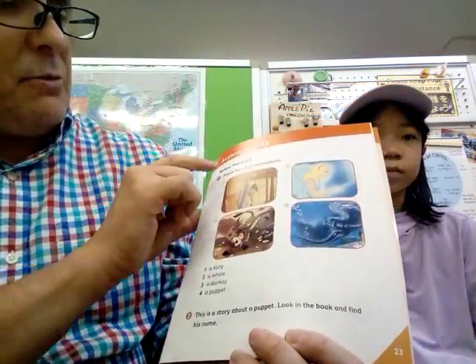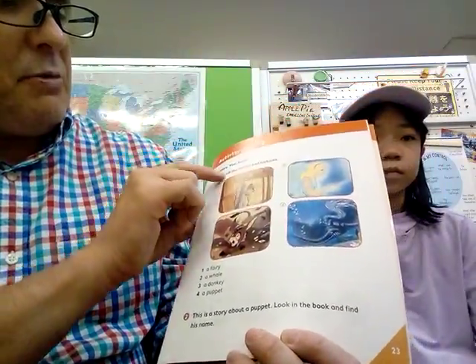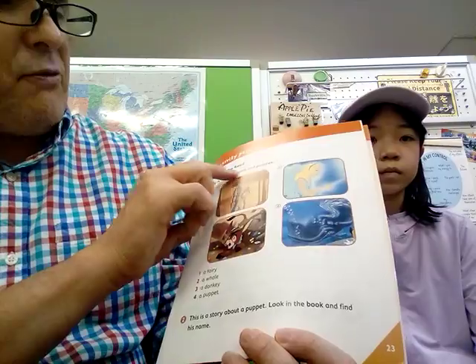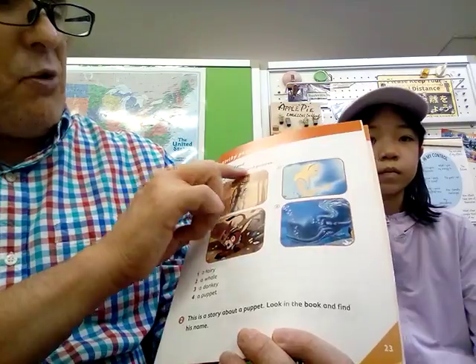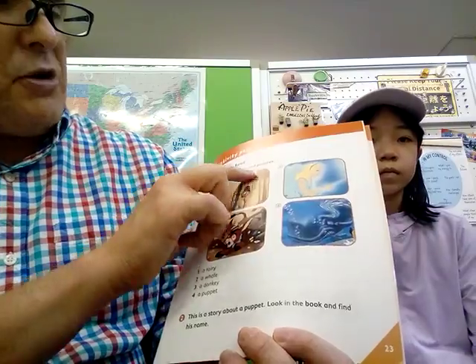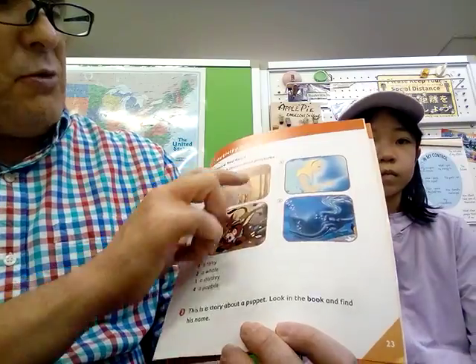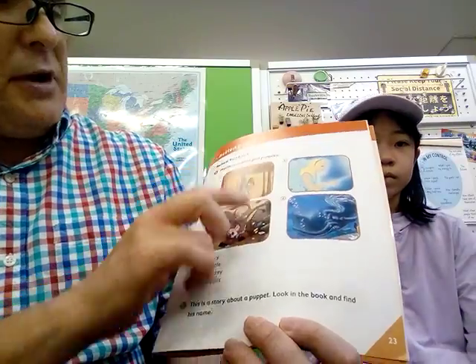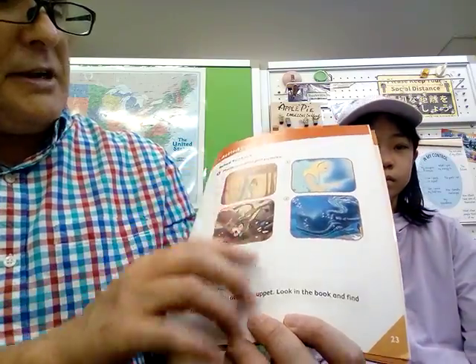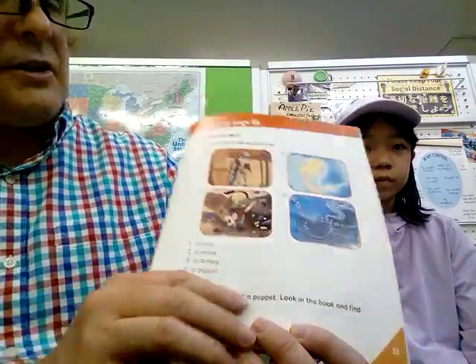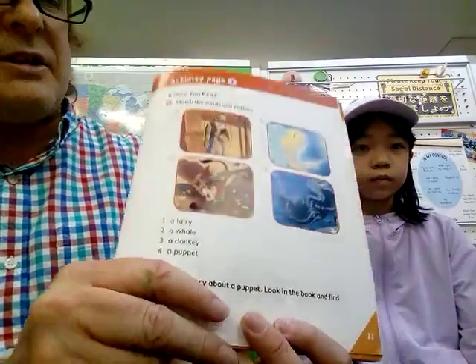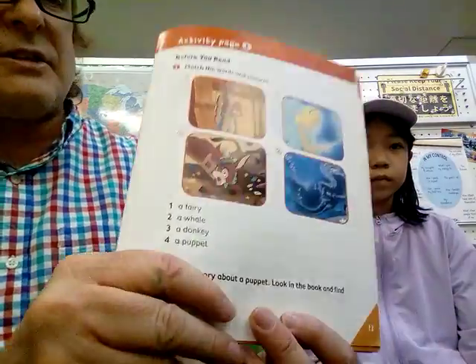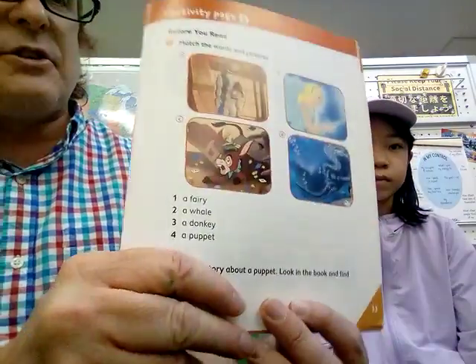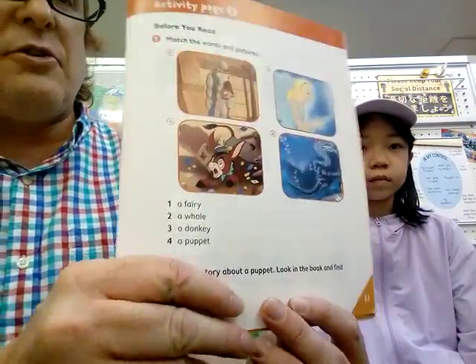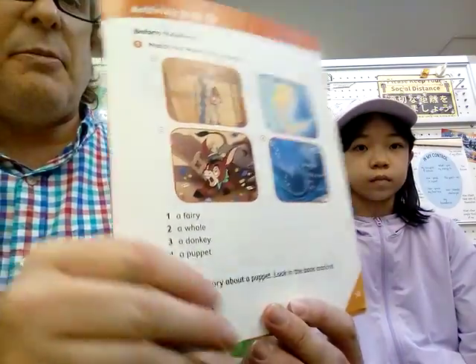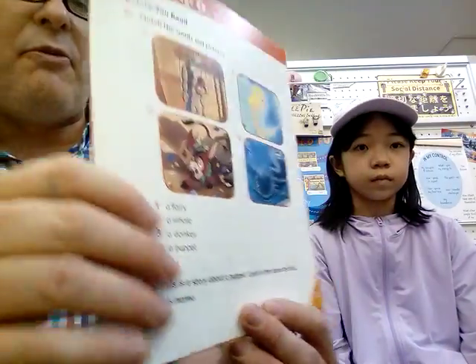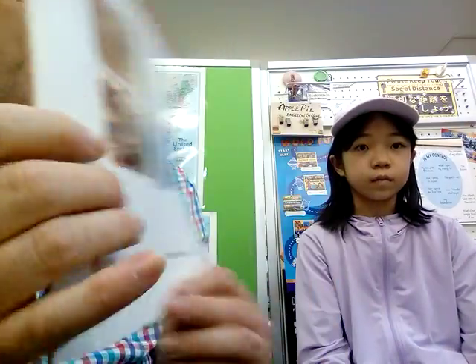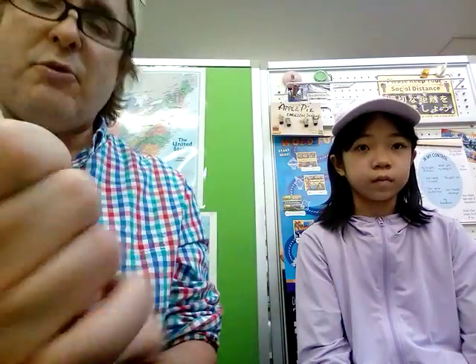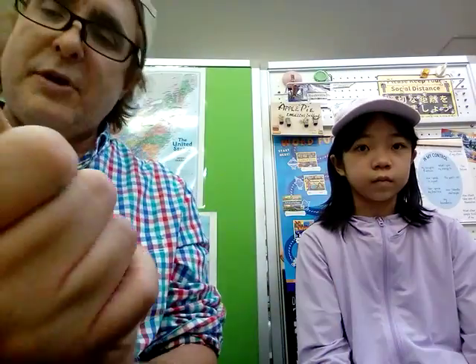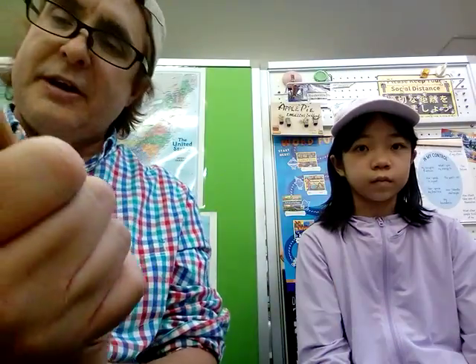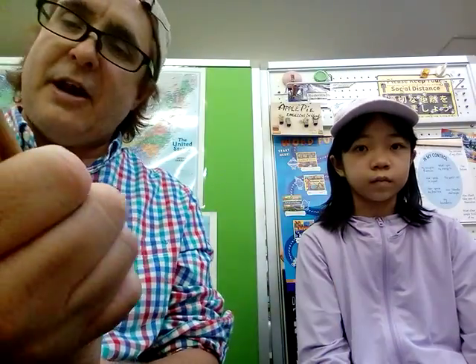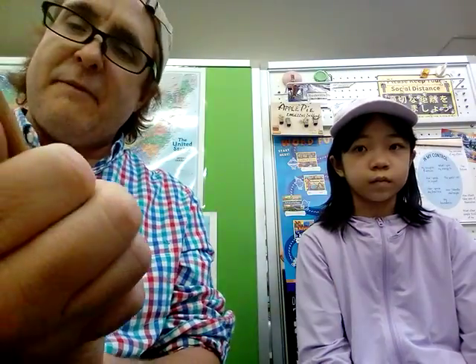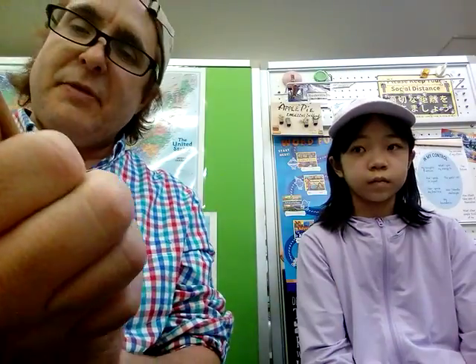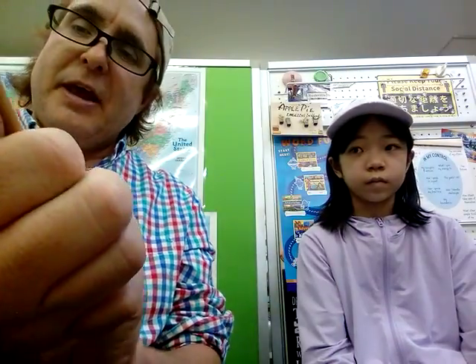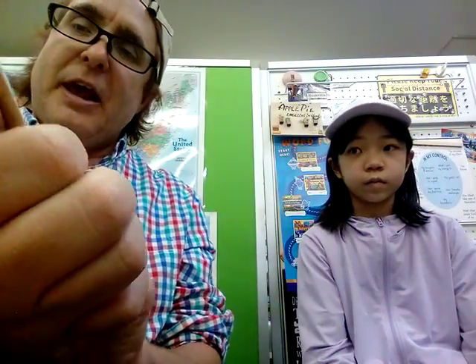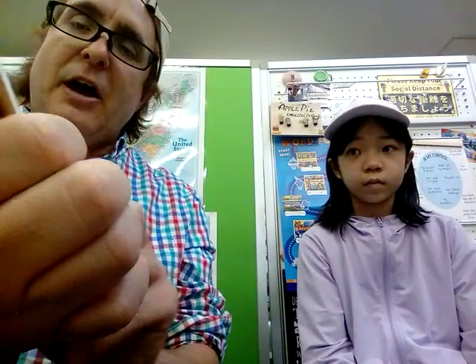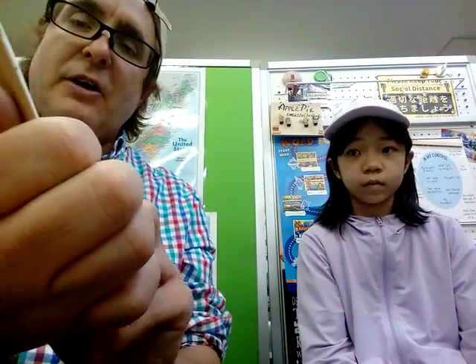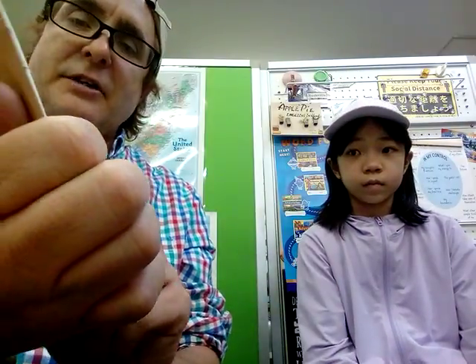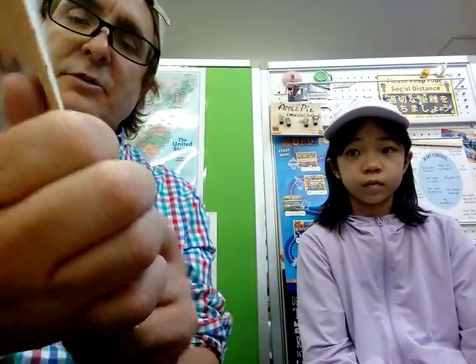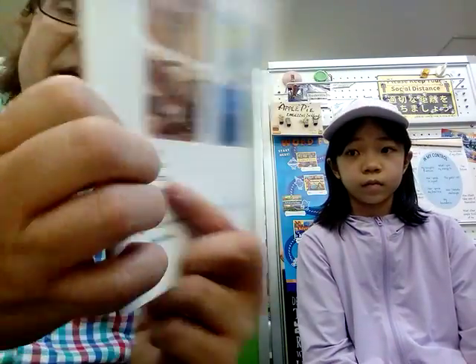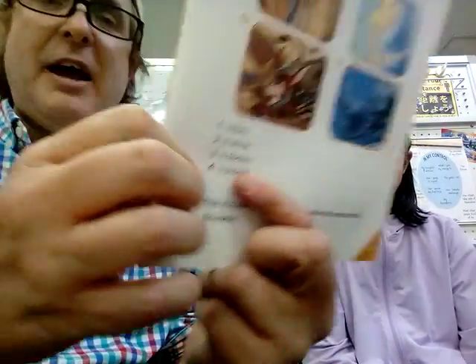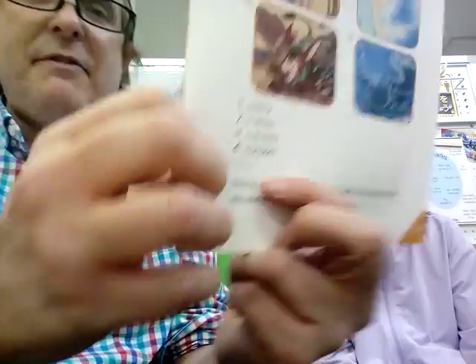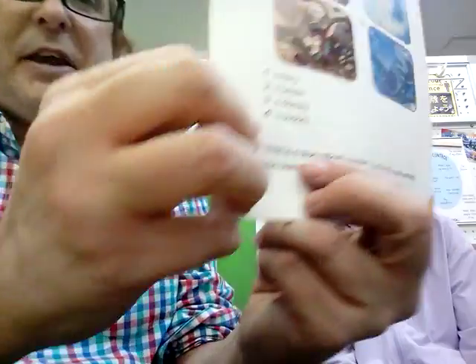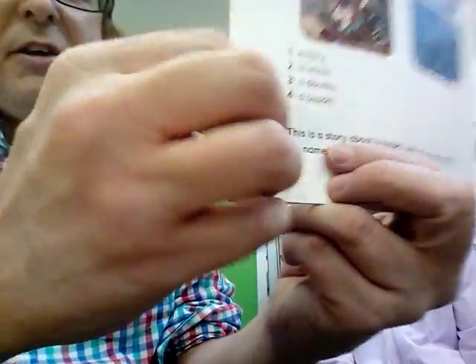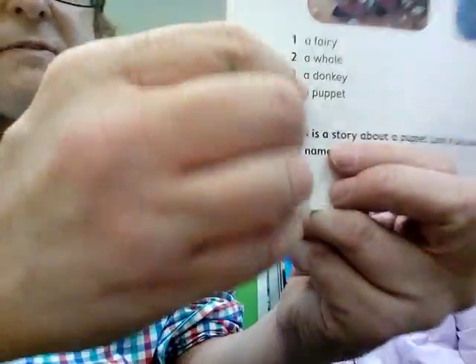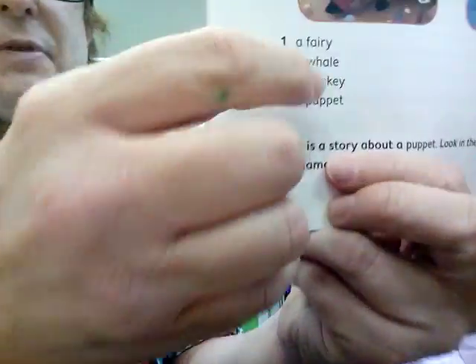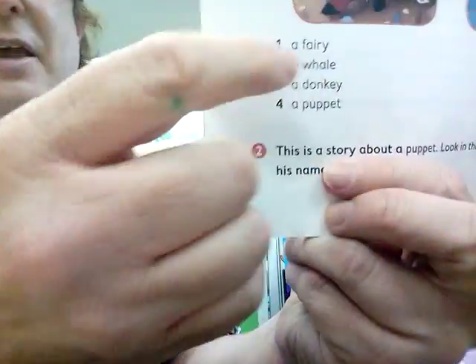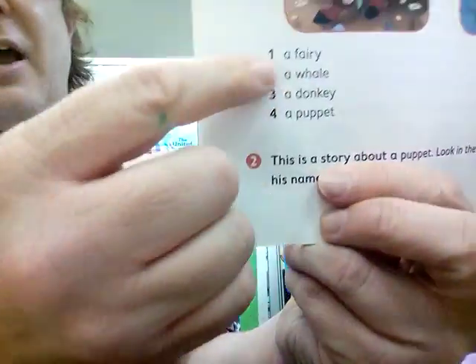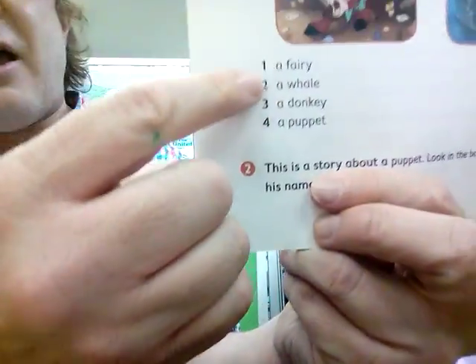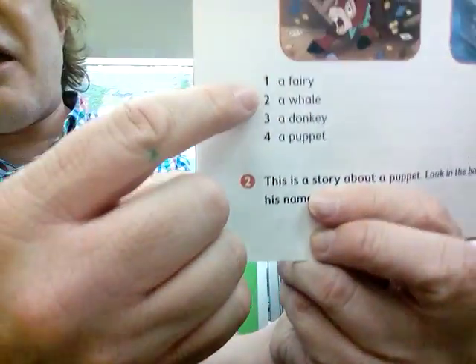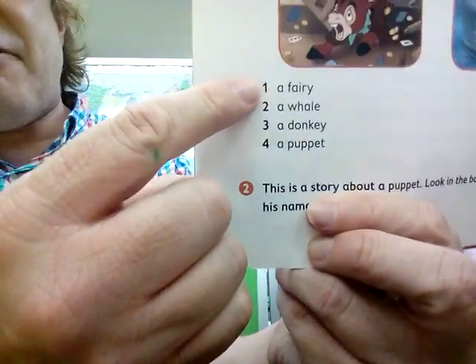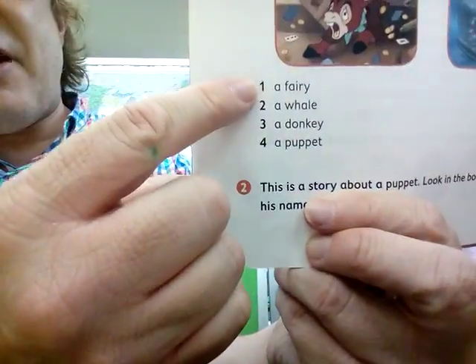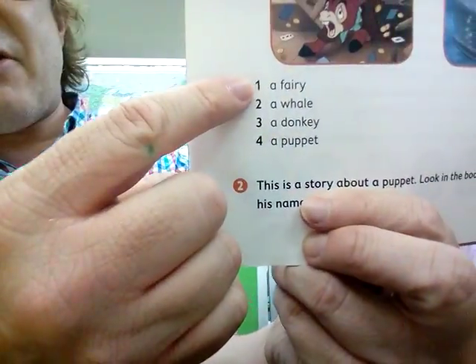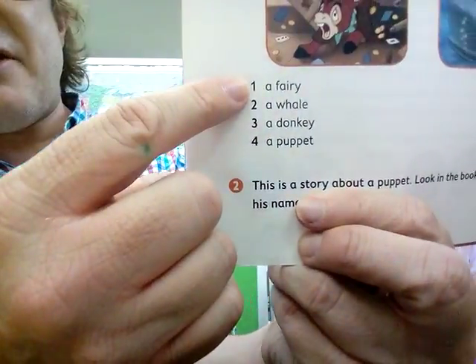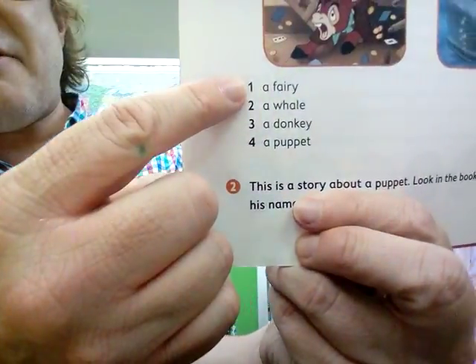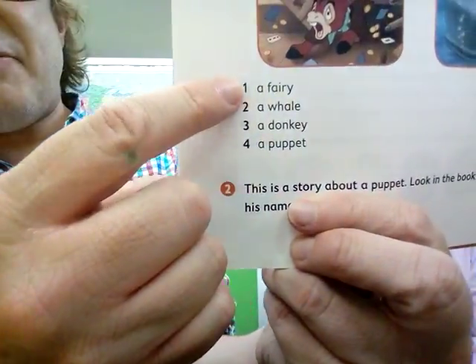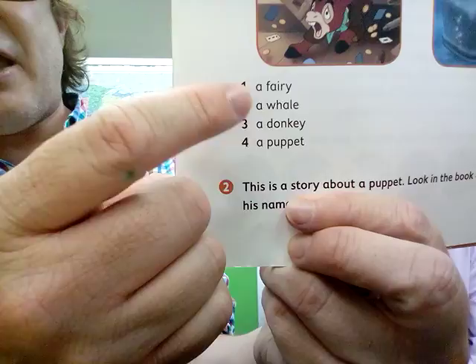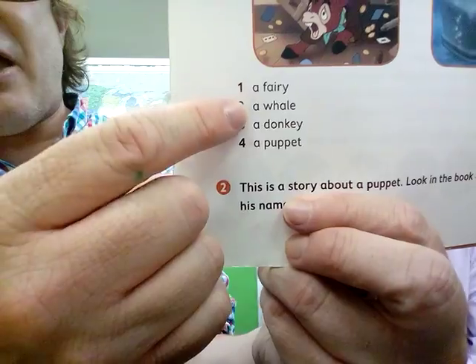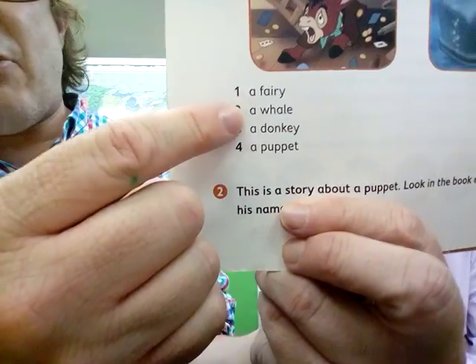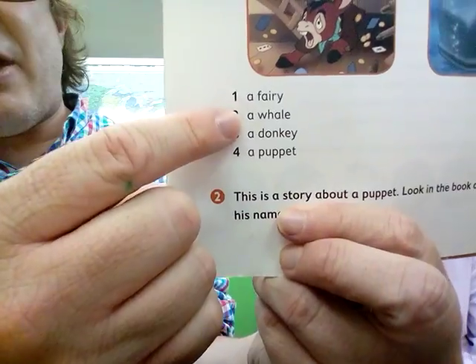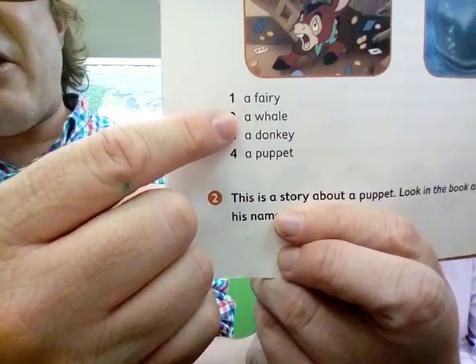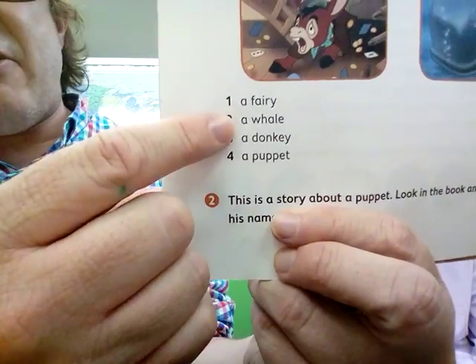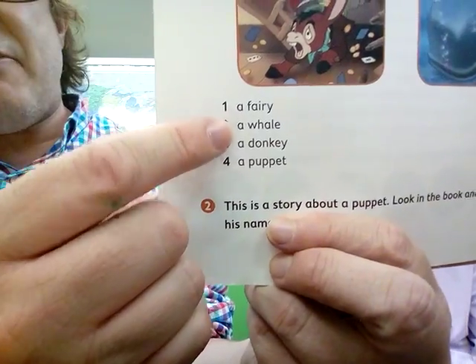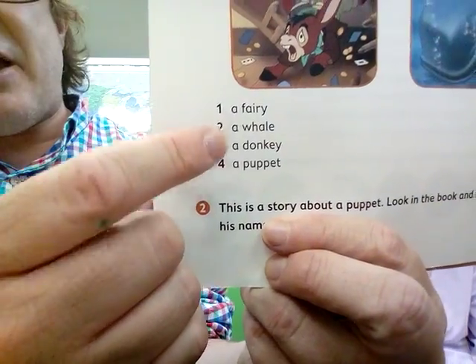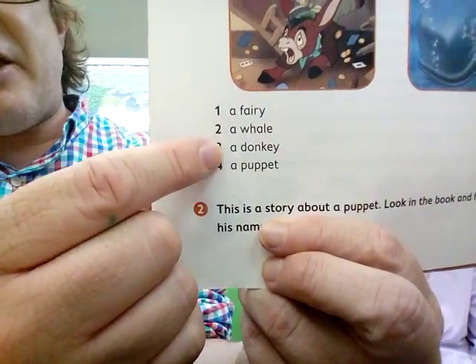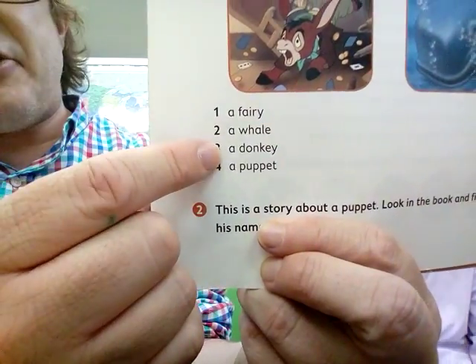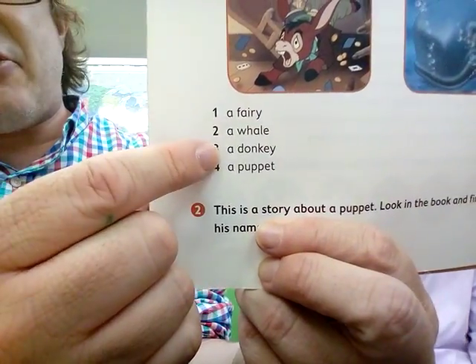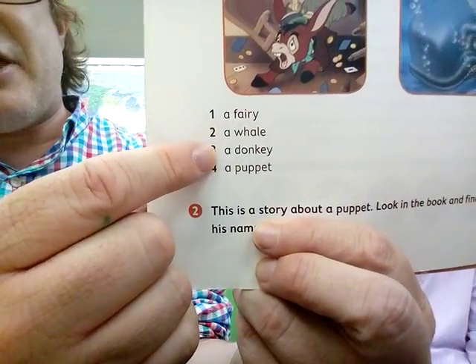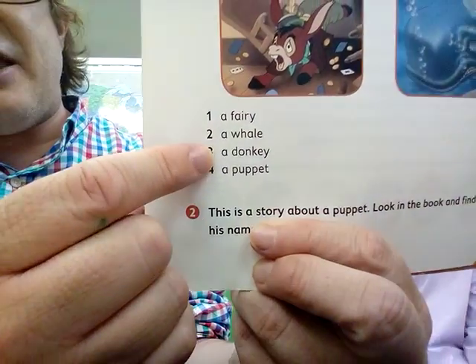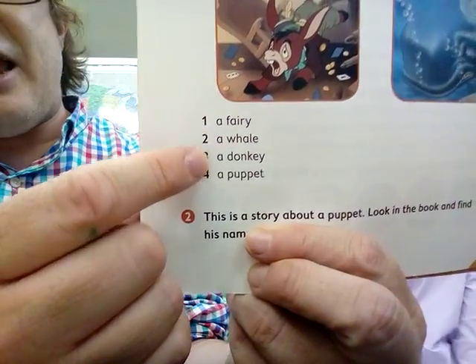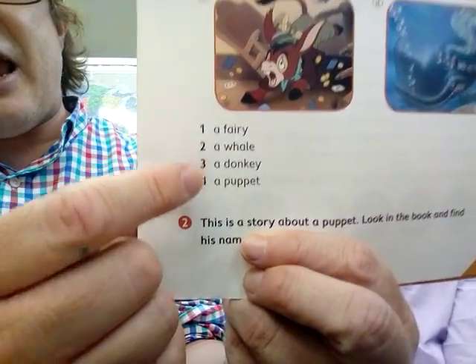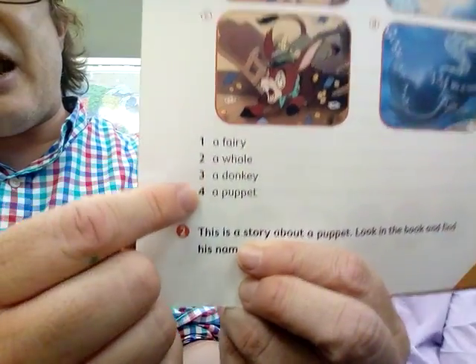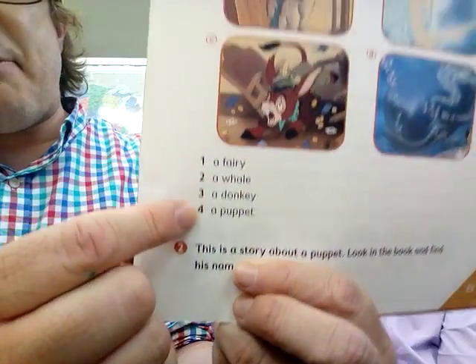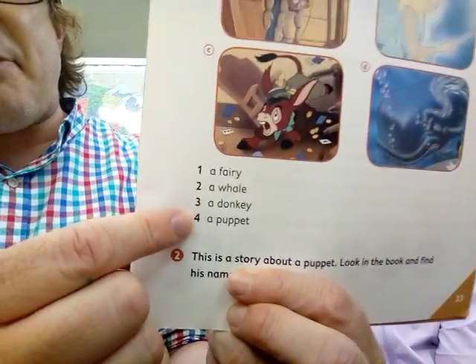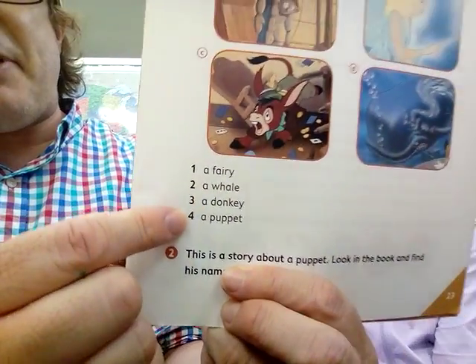Let's go to the 'before you read' section now. So we have here a fairy, a whale, a donkey, and a puppet.